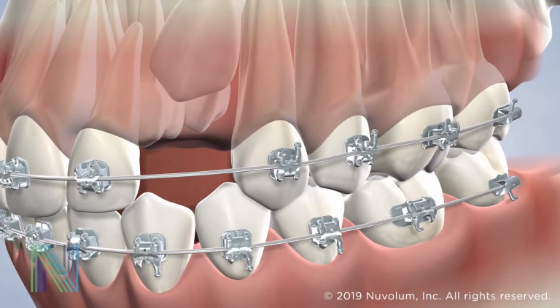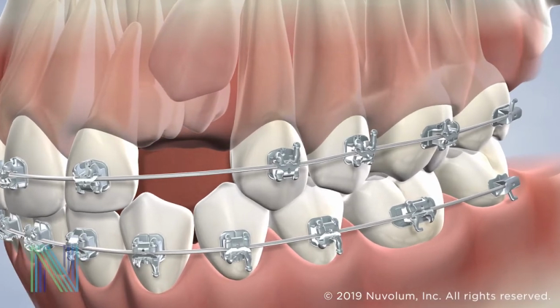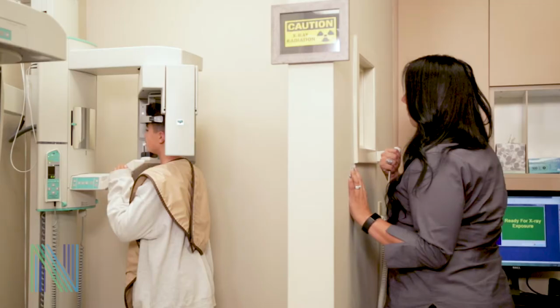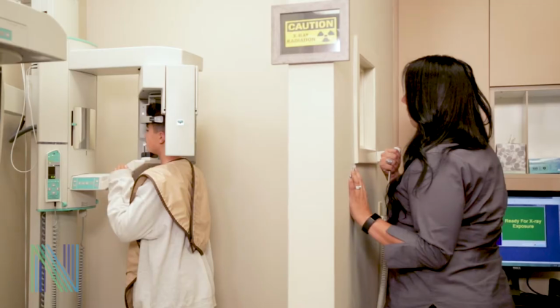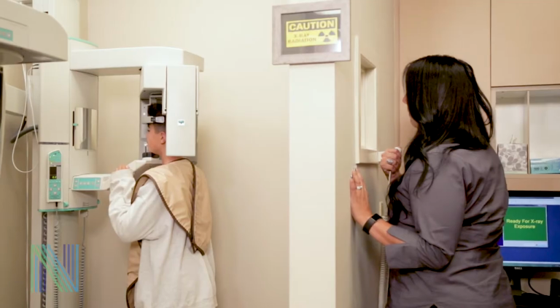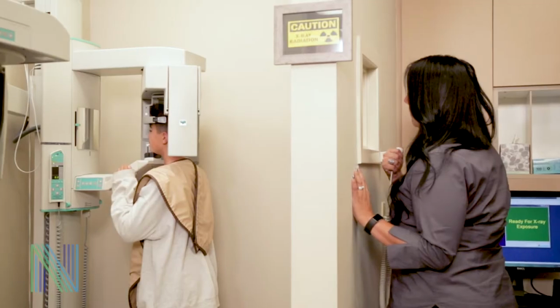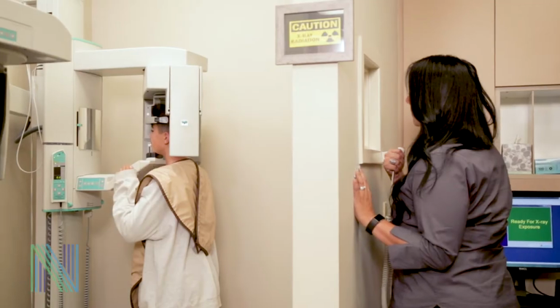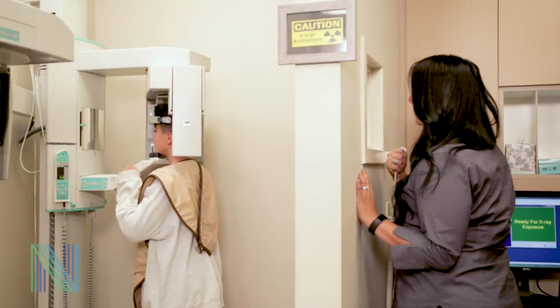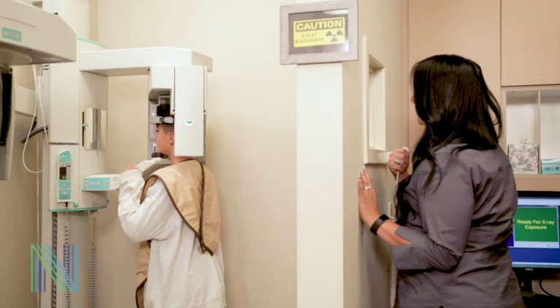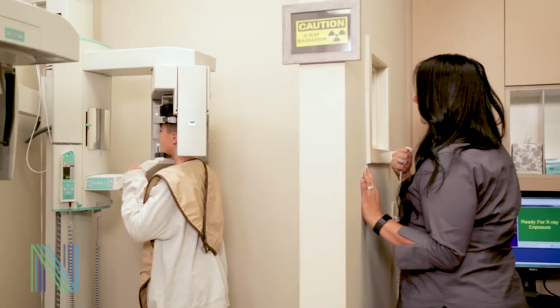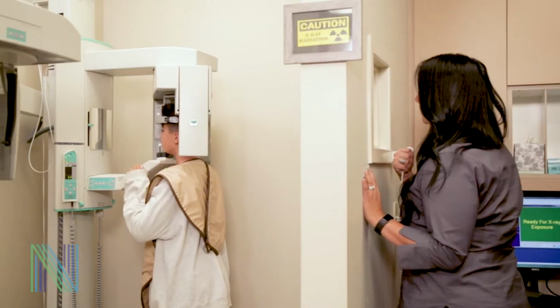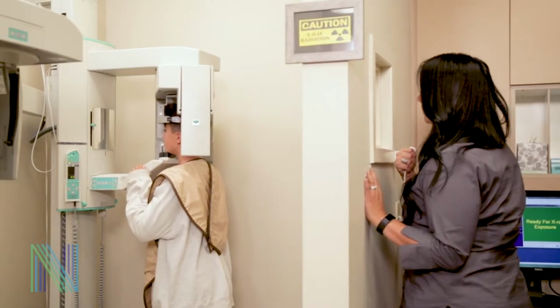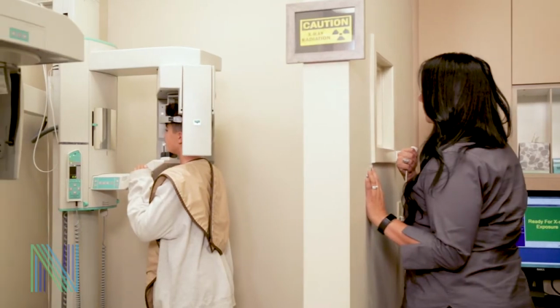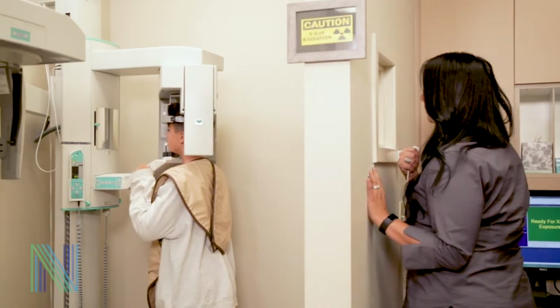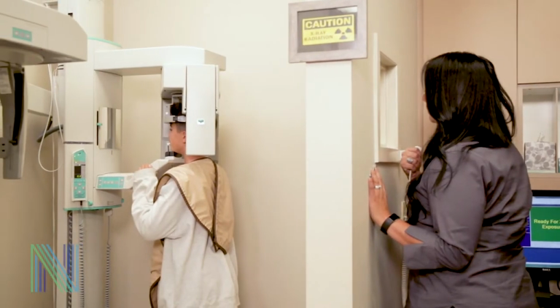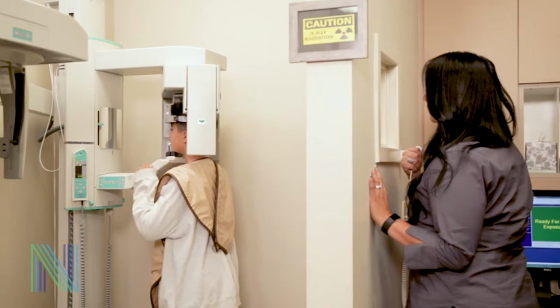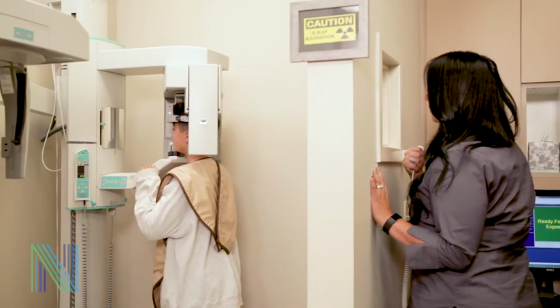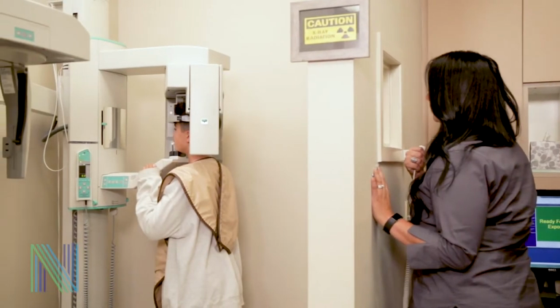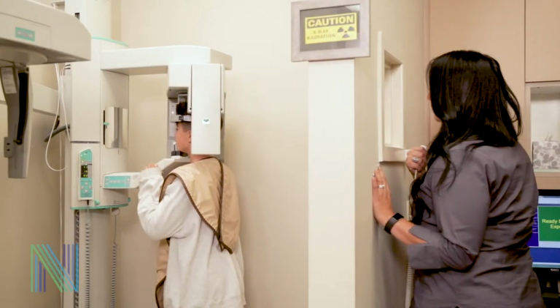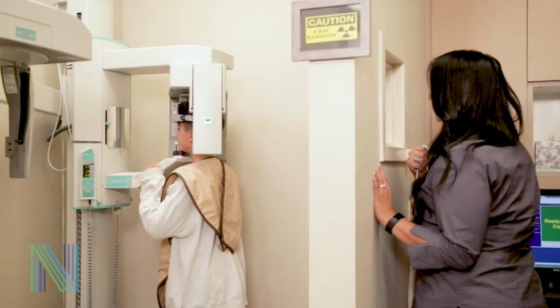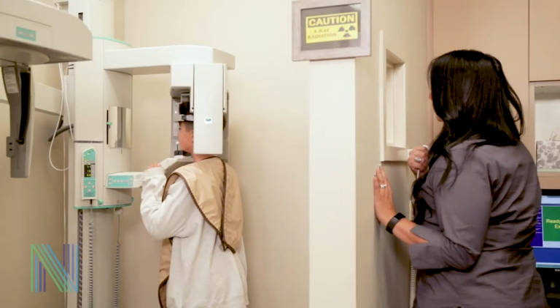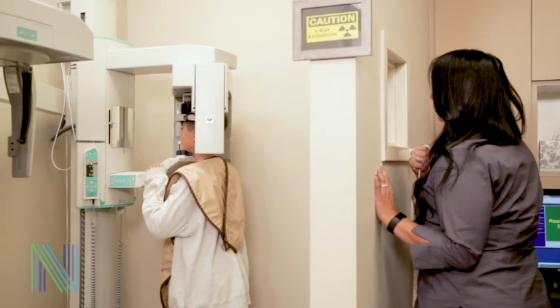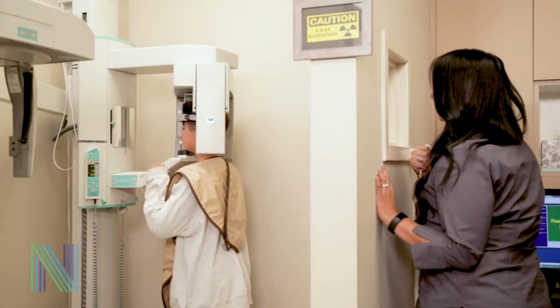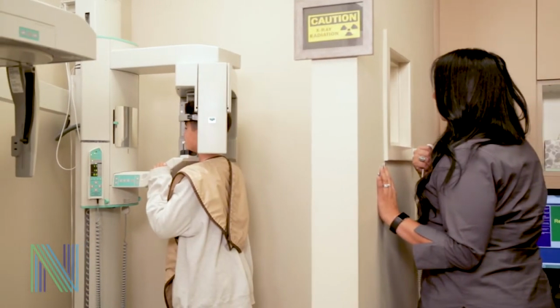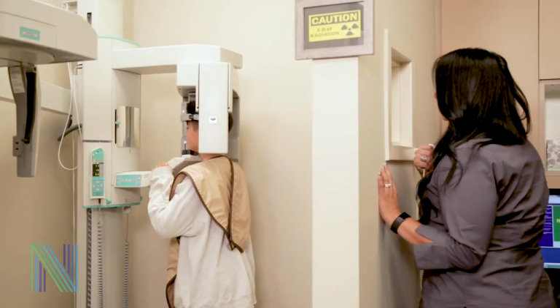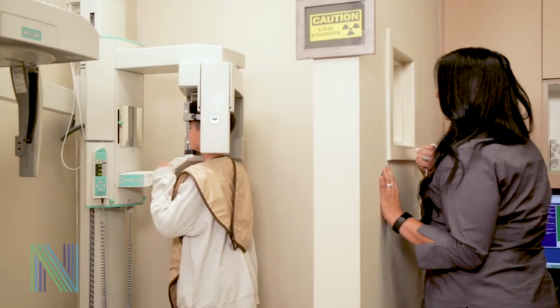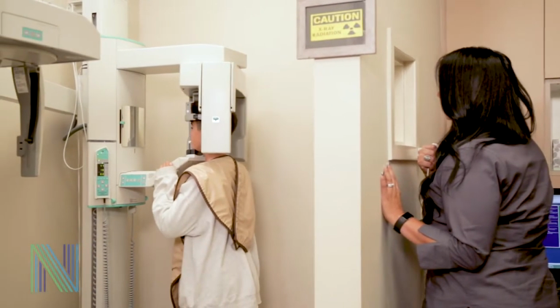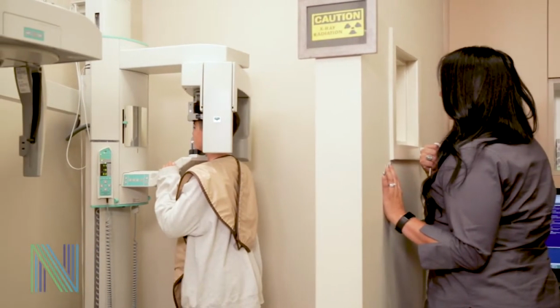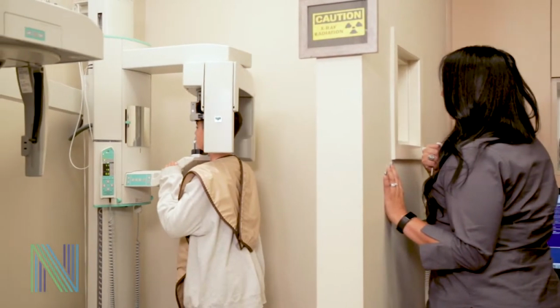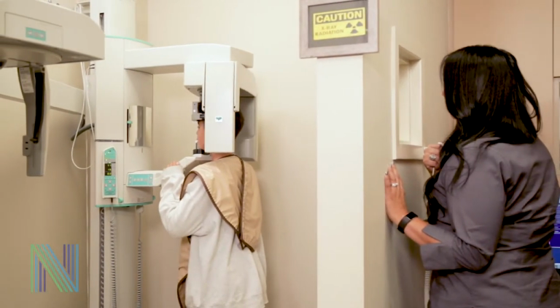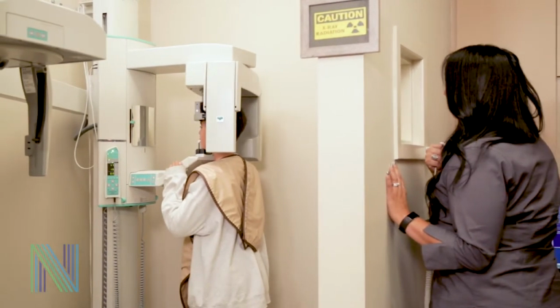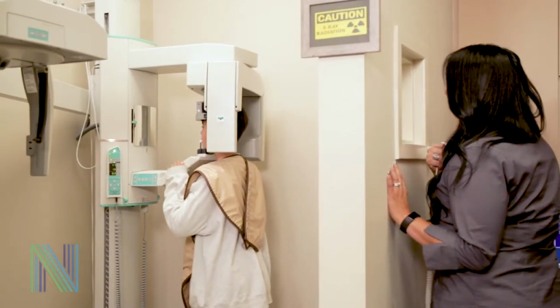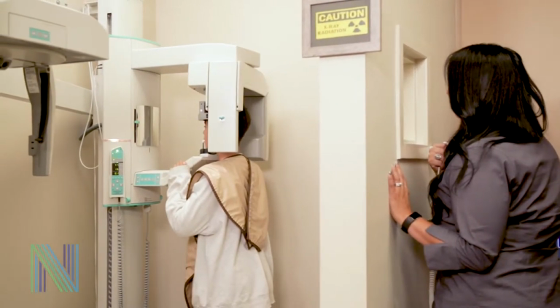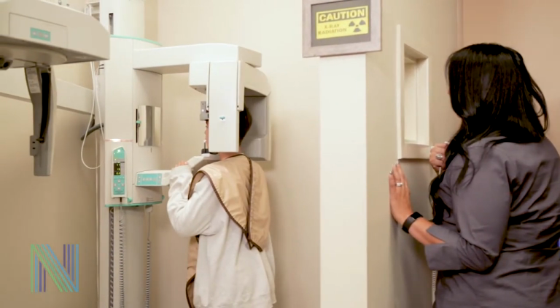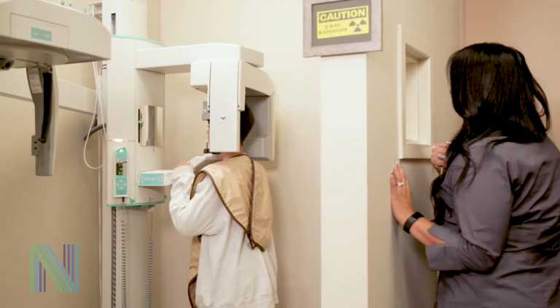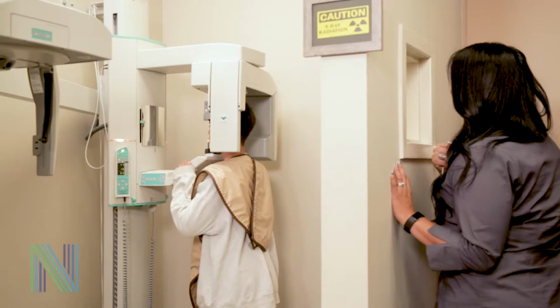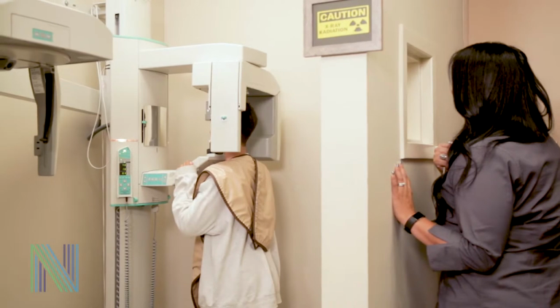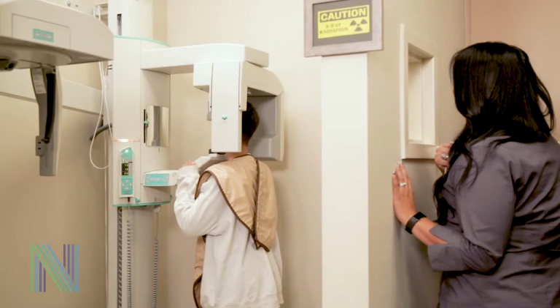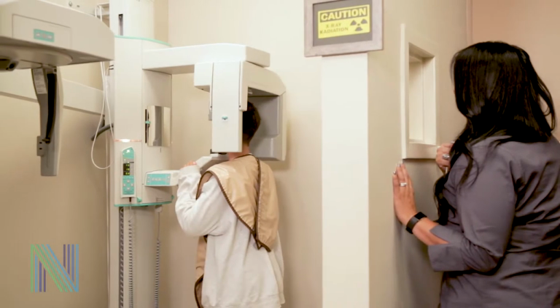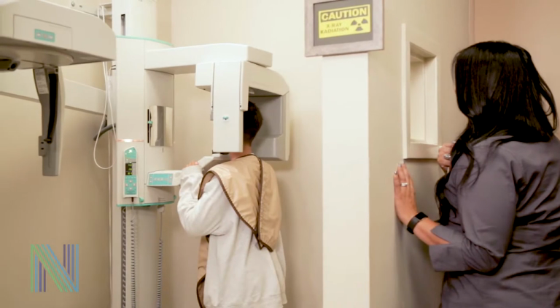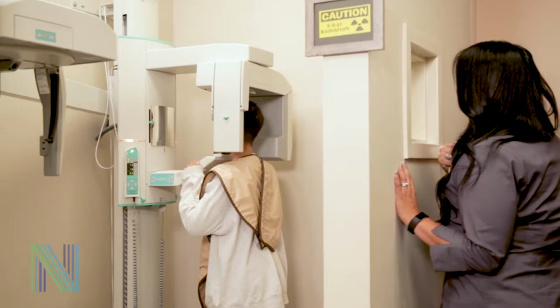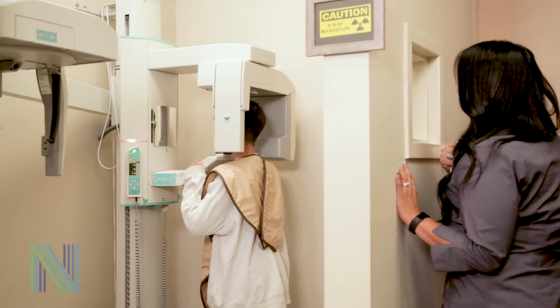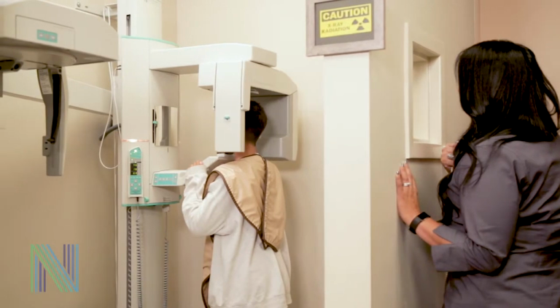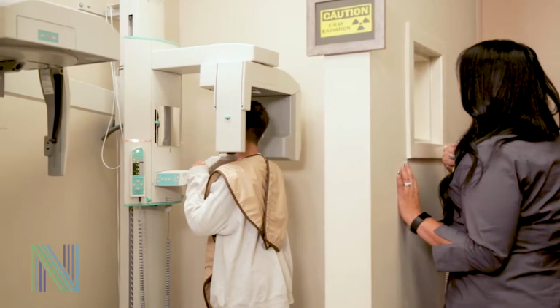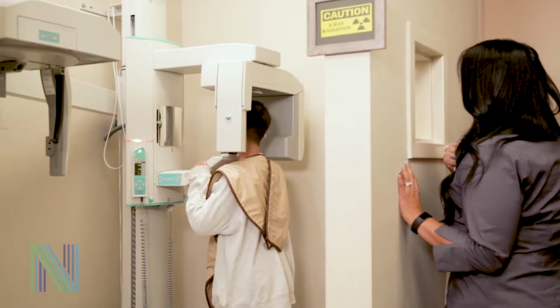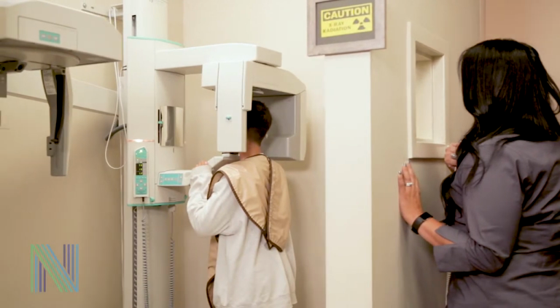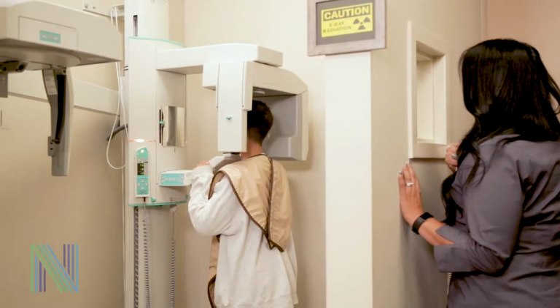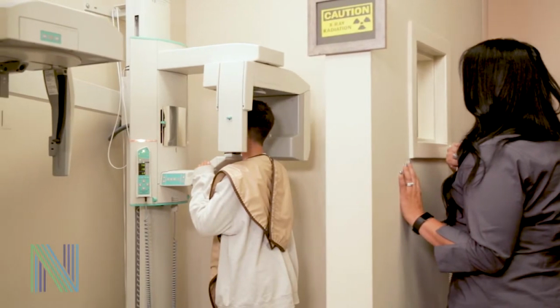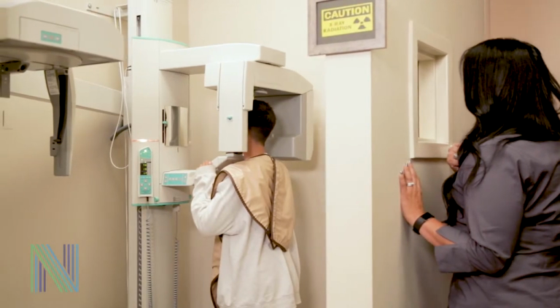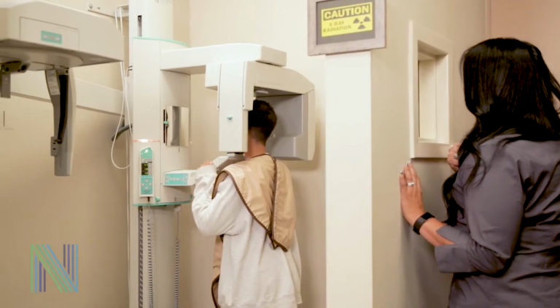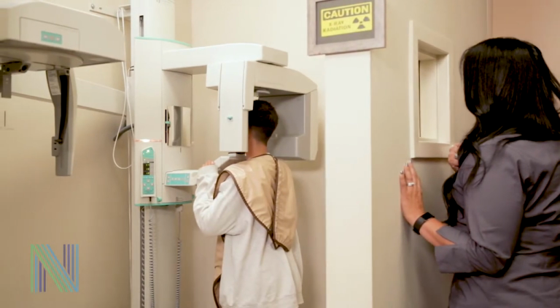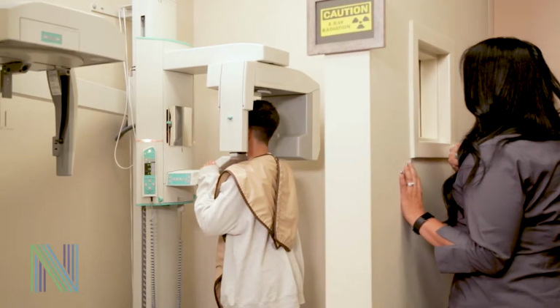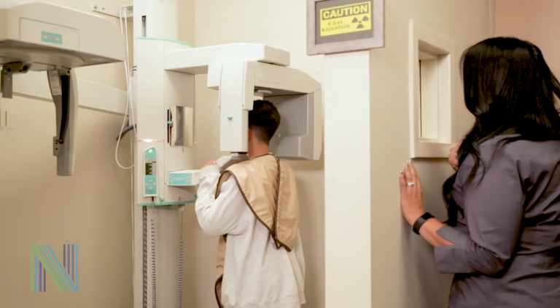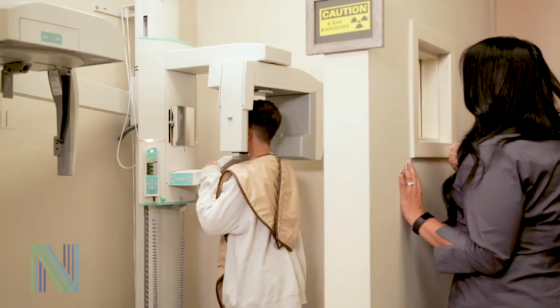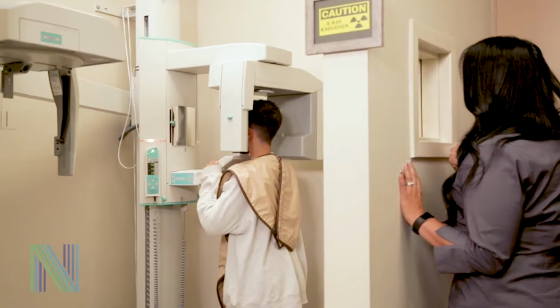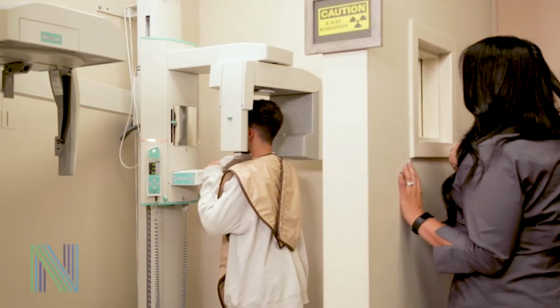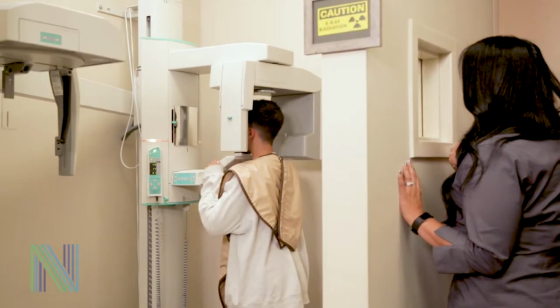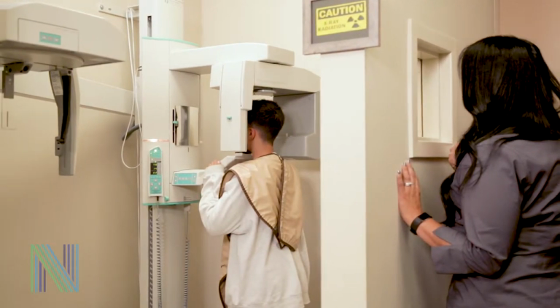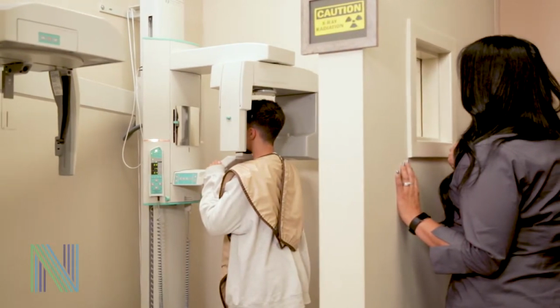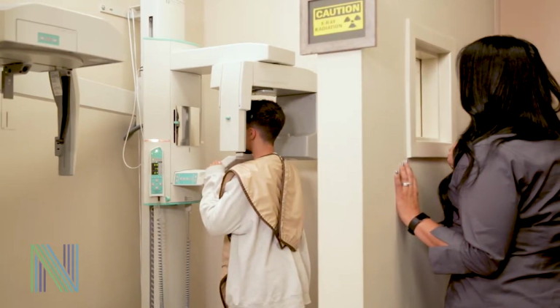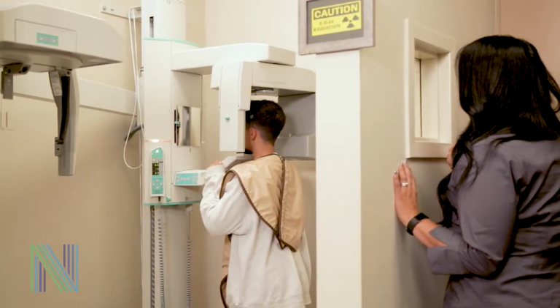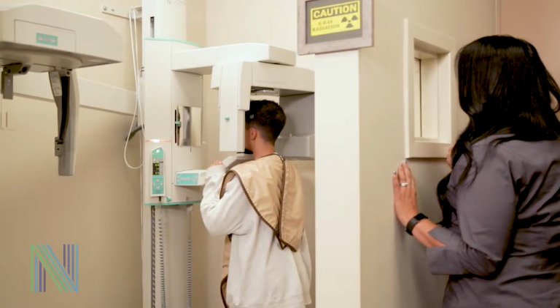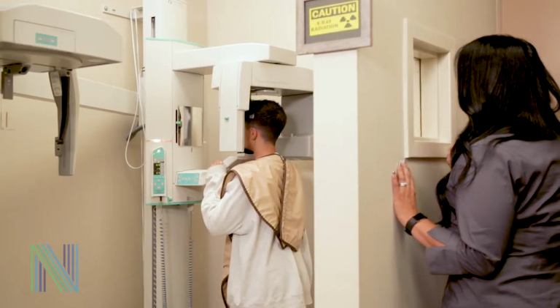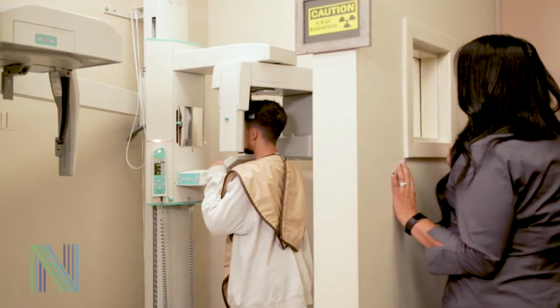Our state-of-the-art CBCT 3D x-ray technology is critical in helping diagnose impacted teeth and pinpoint their exact location.